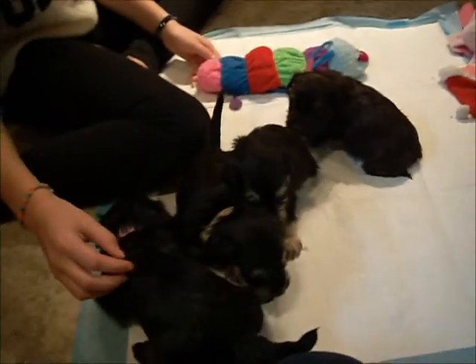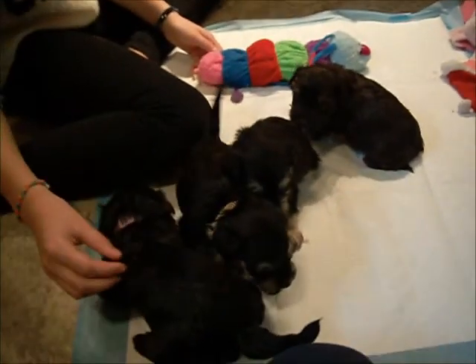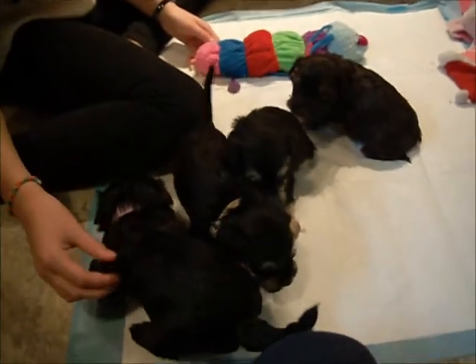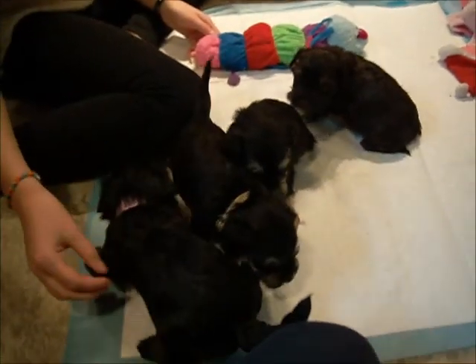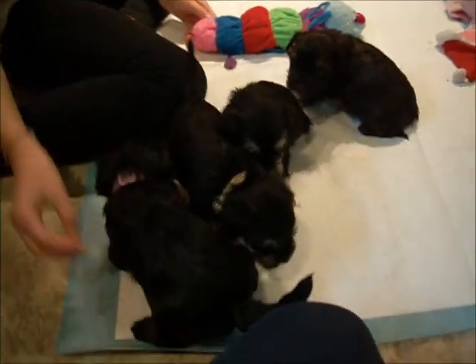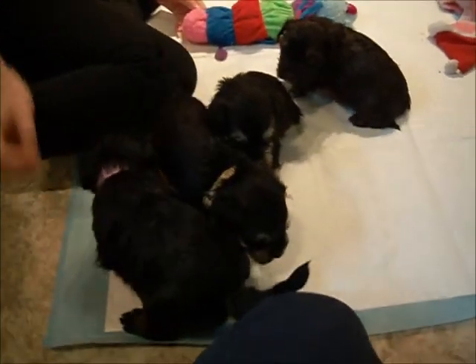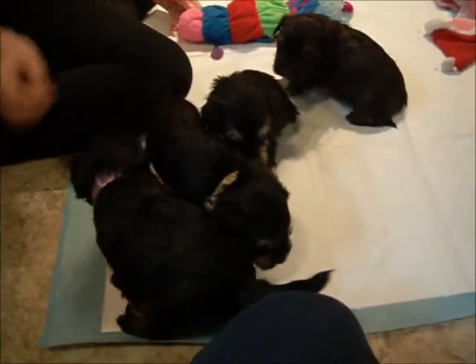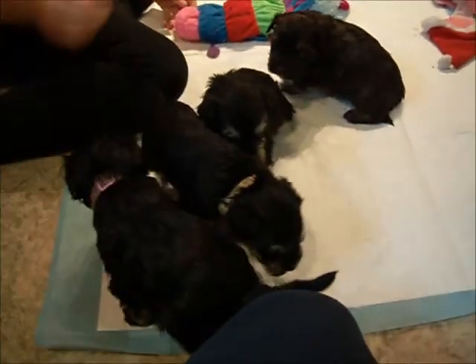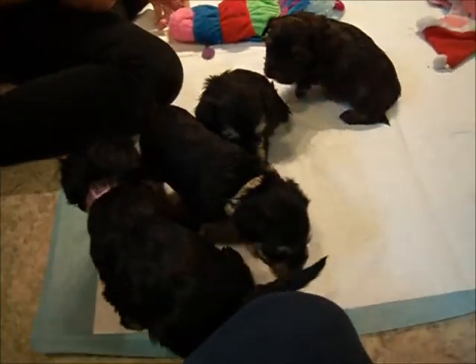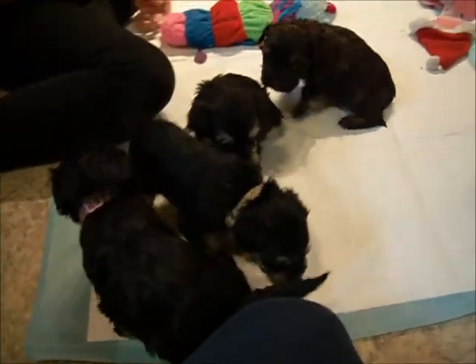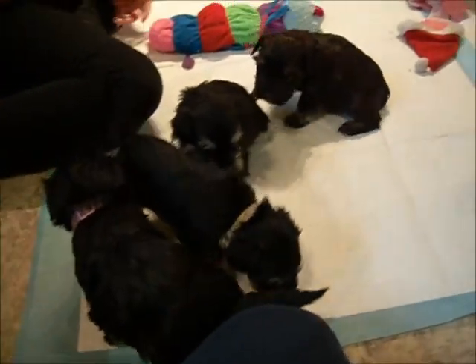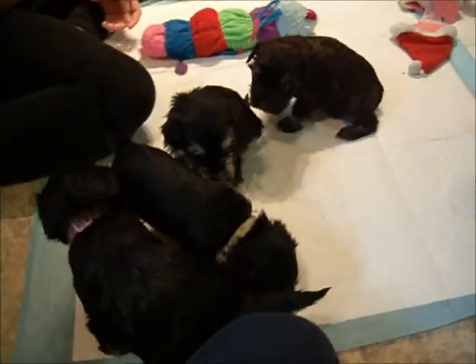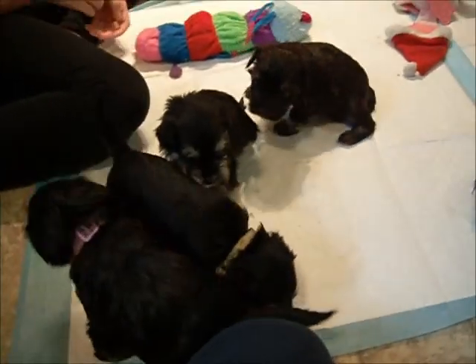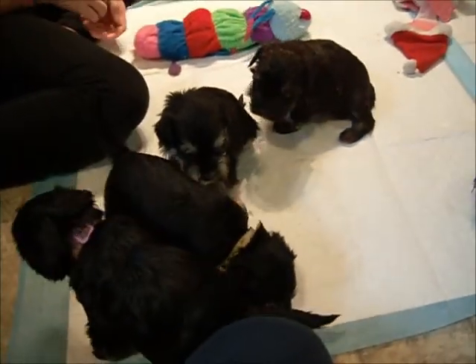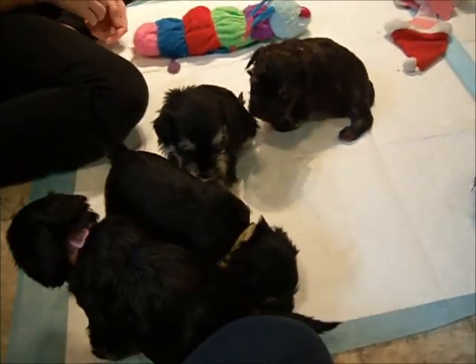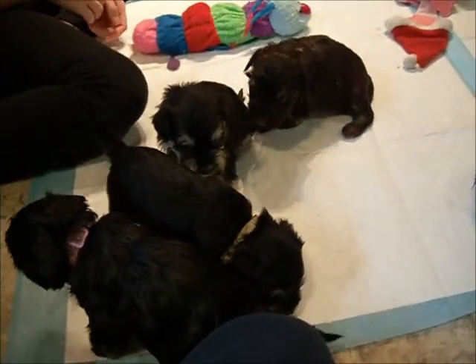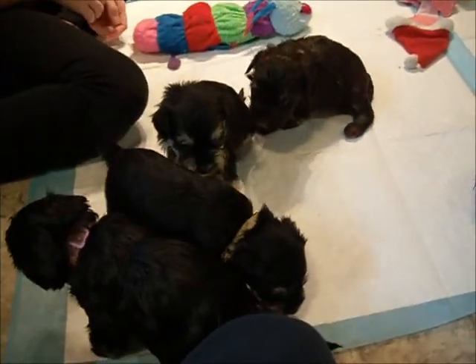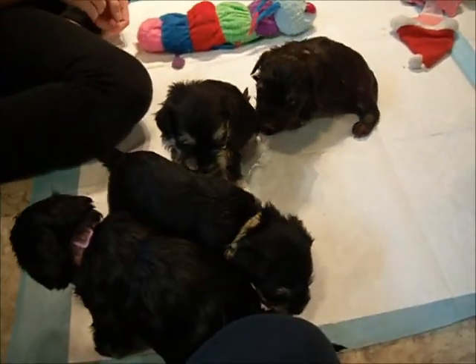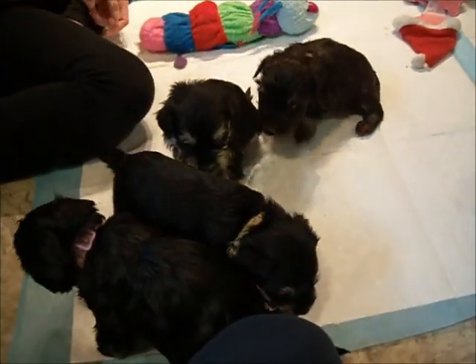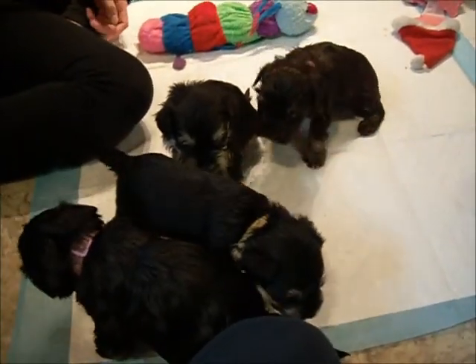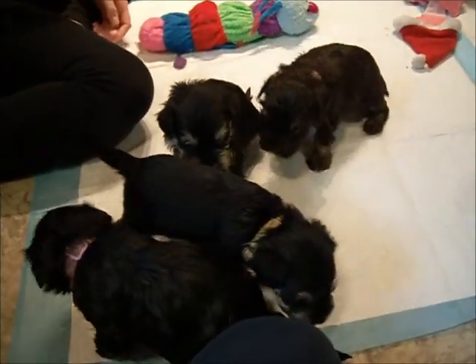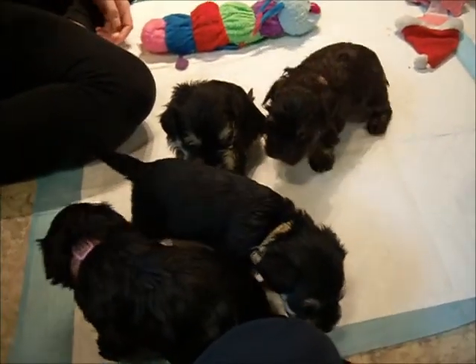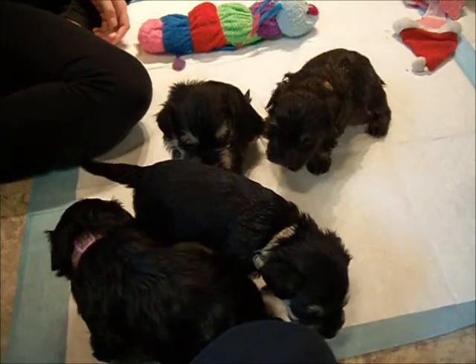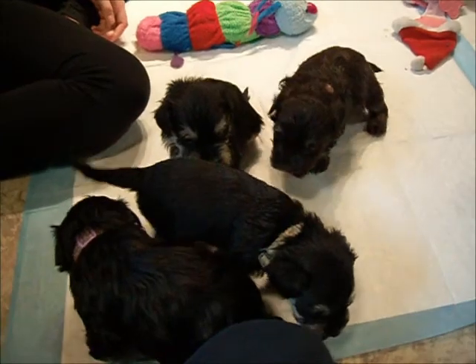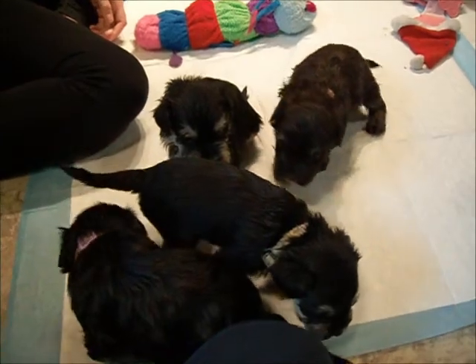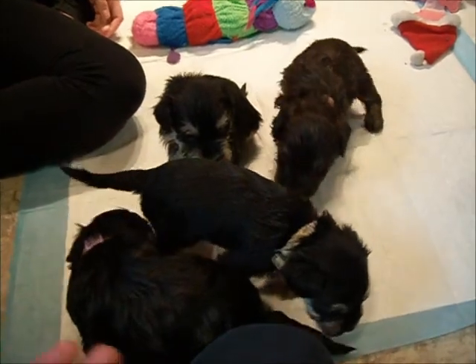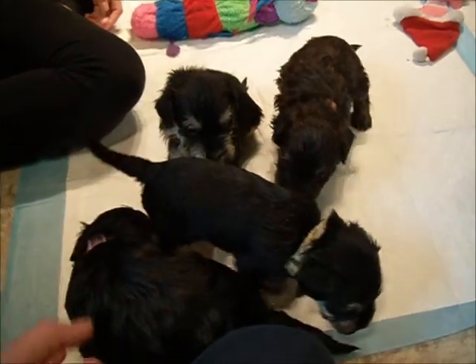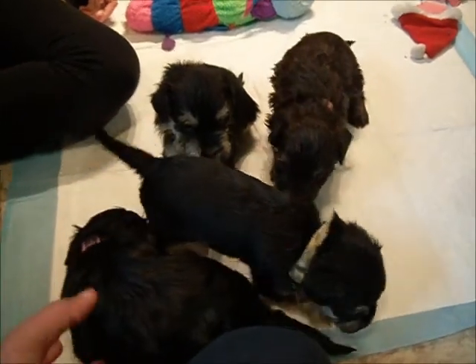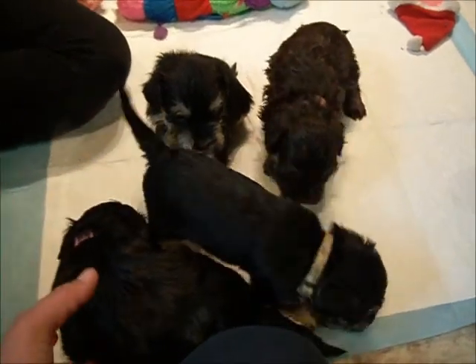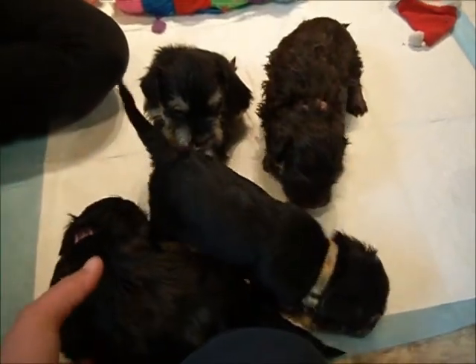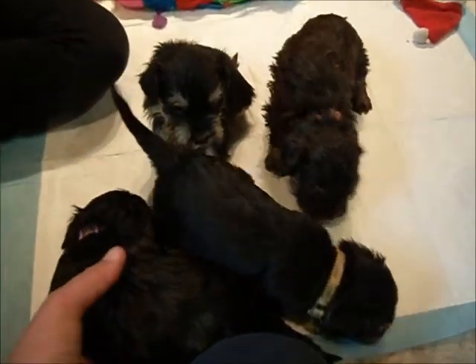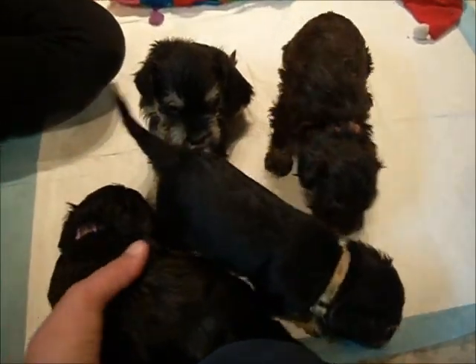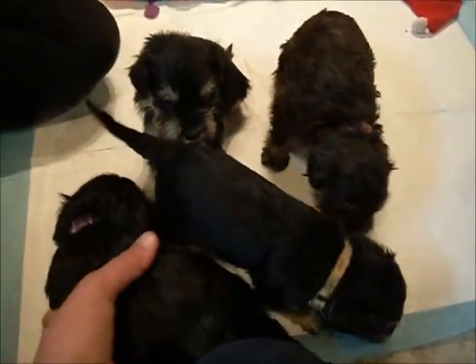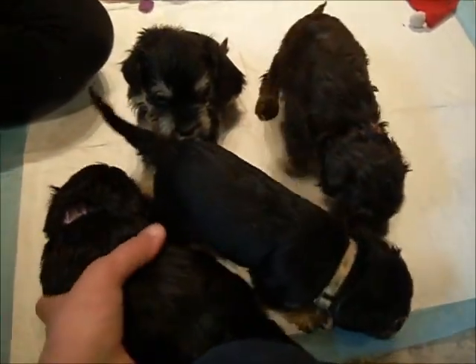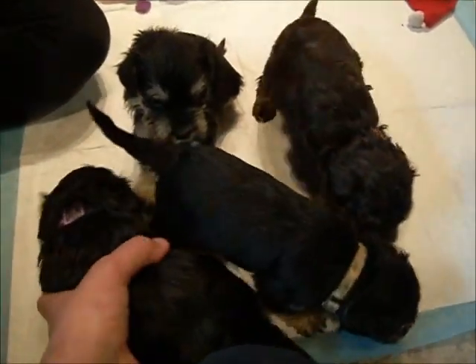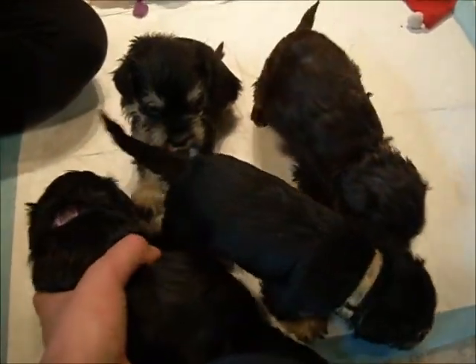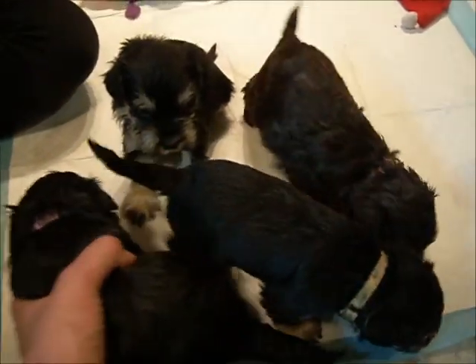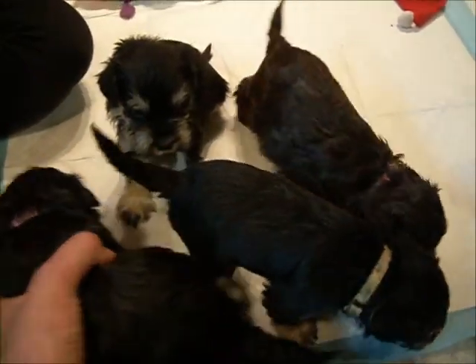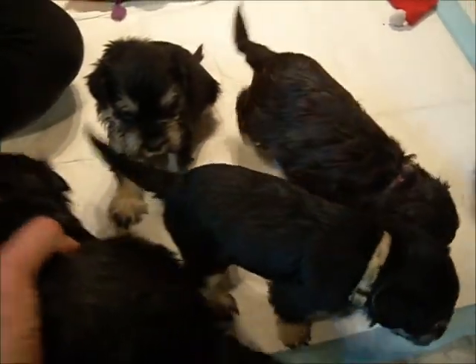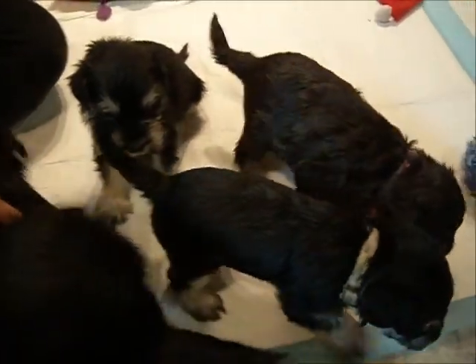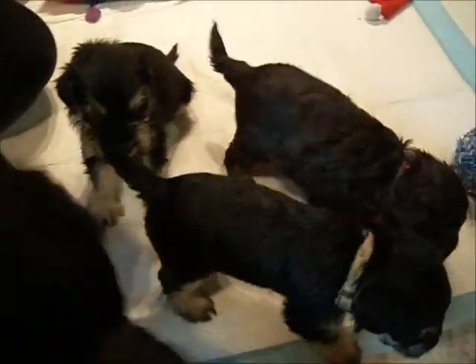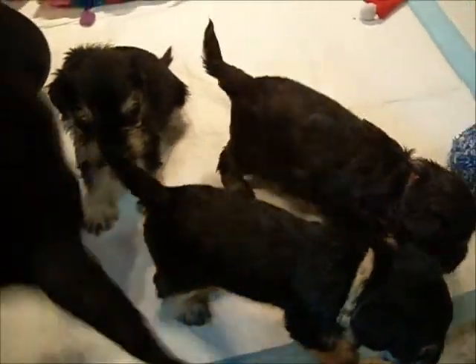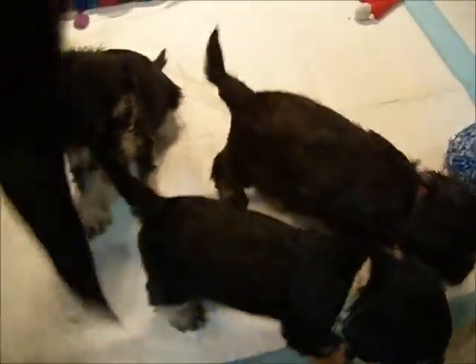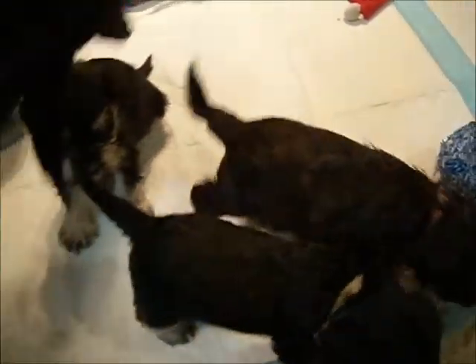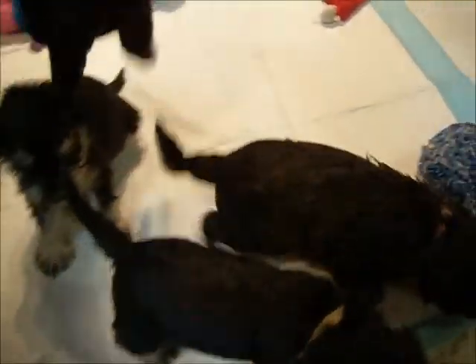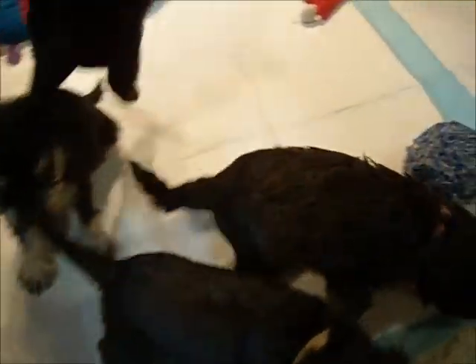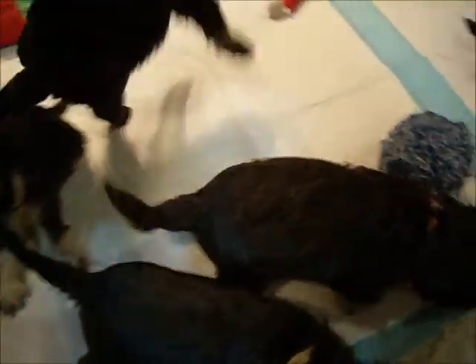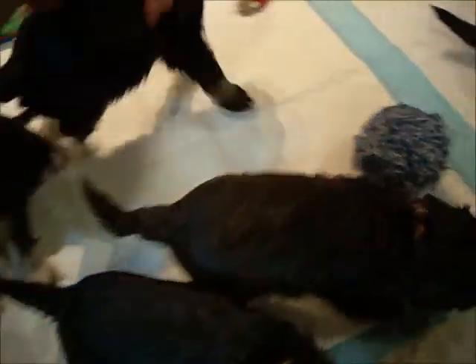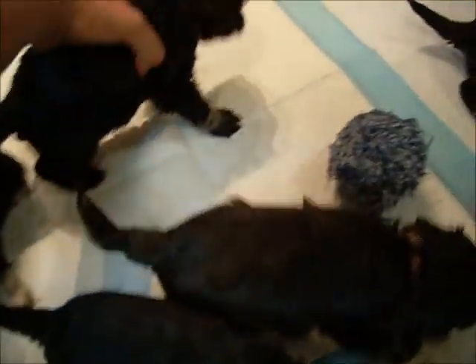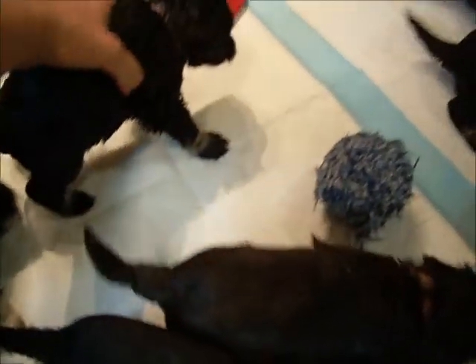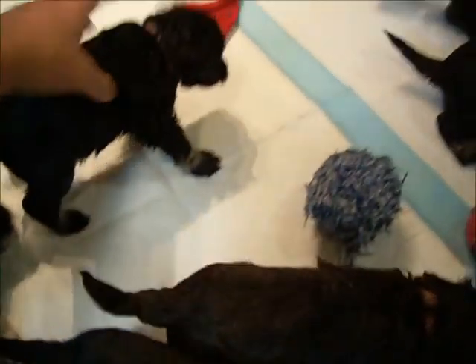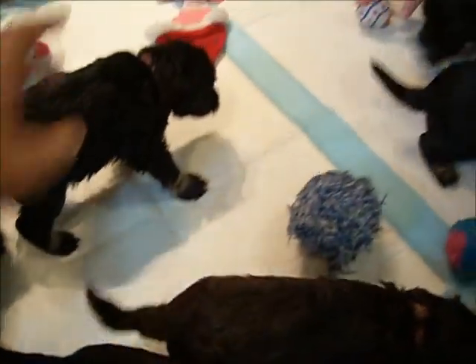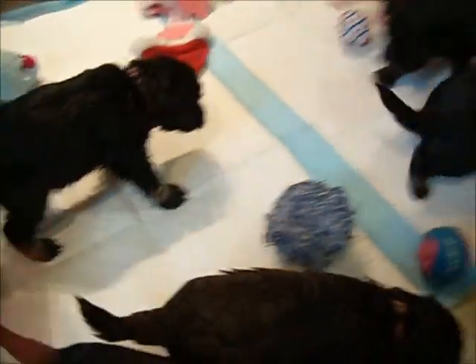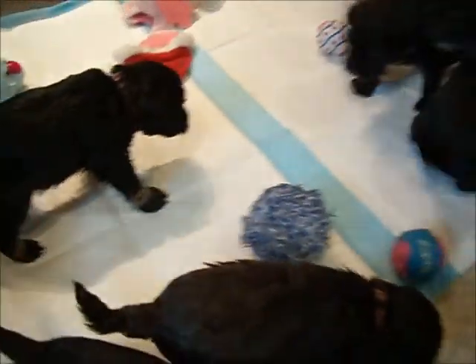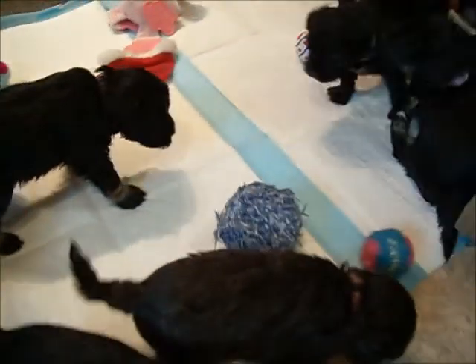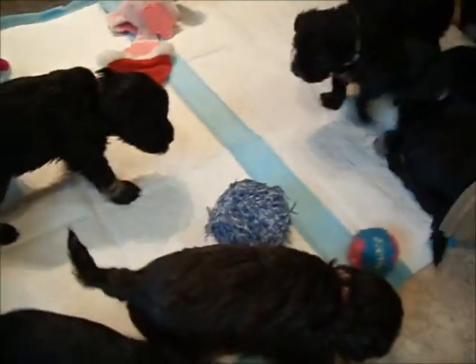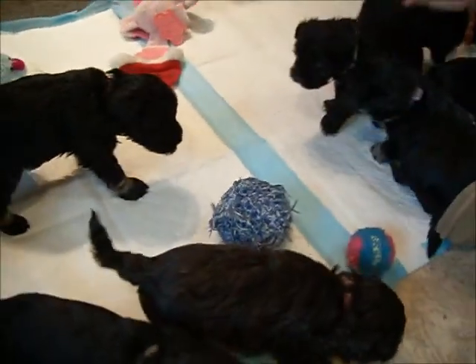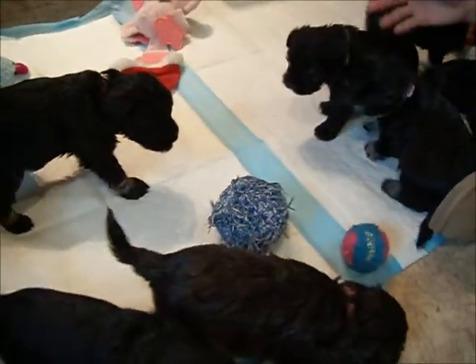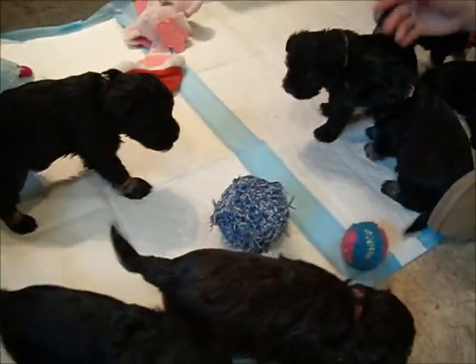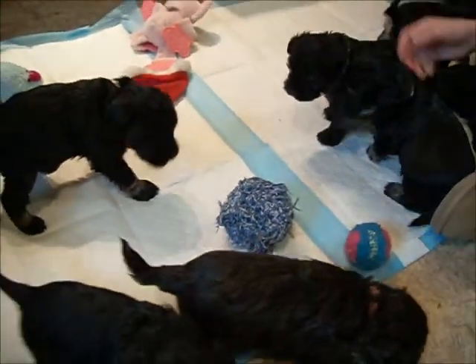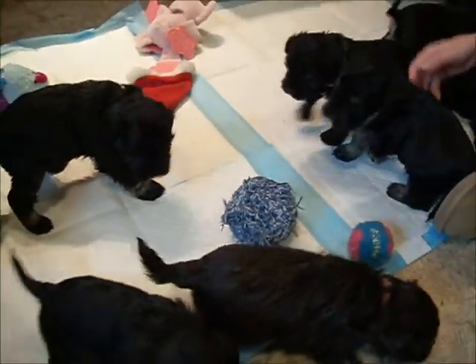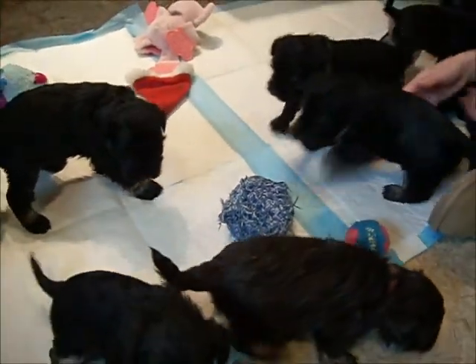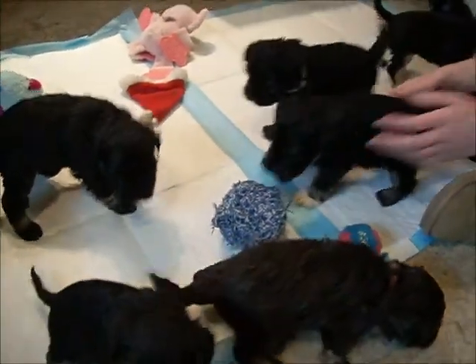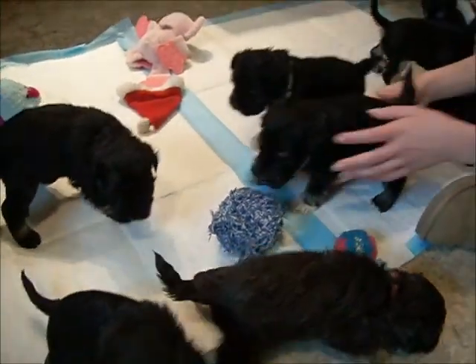These are Misty and Journey puppies. They are four weeks old tomorrow. They are out for playtime.